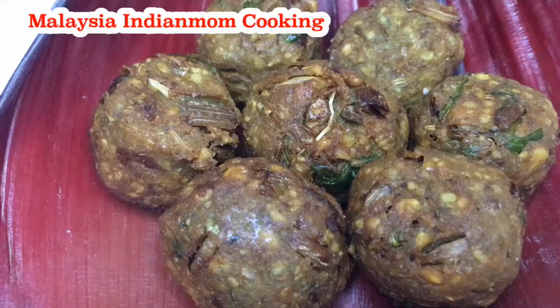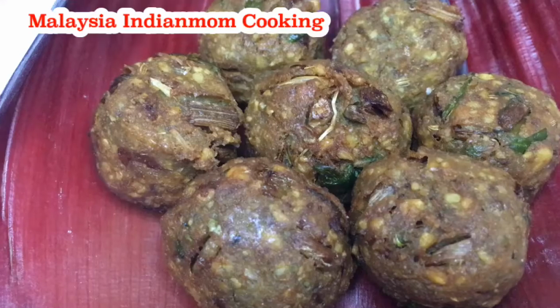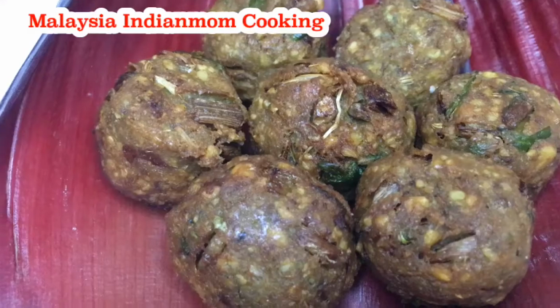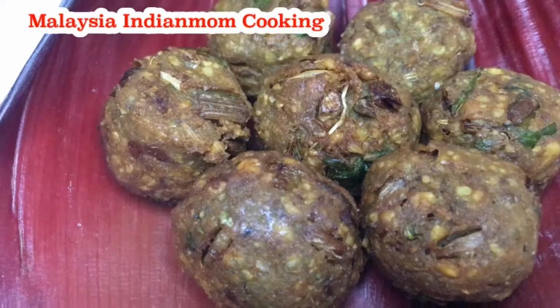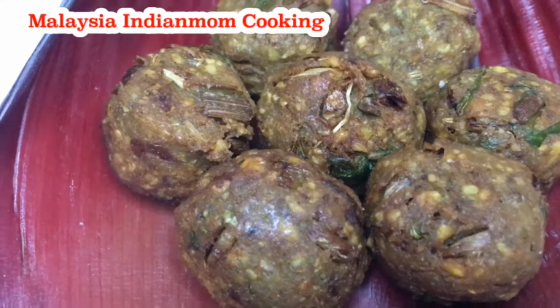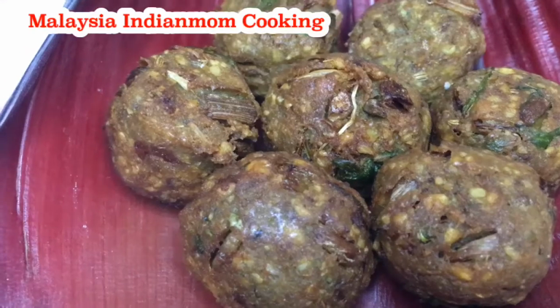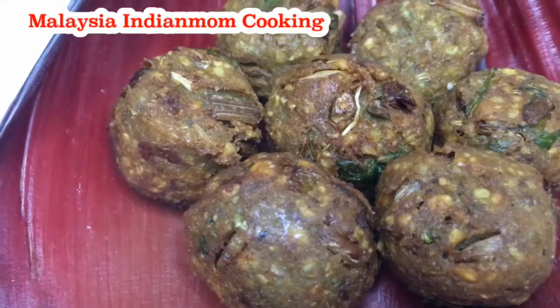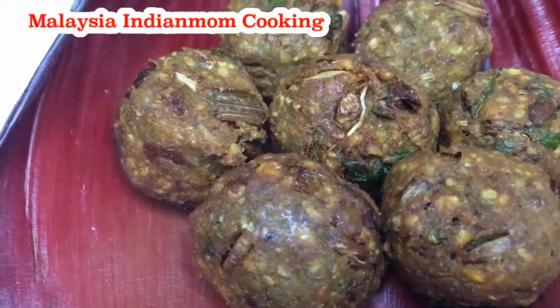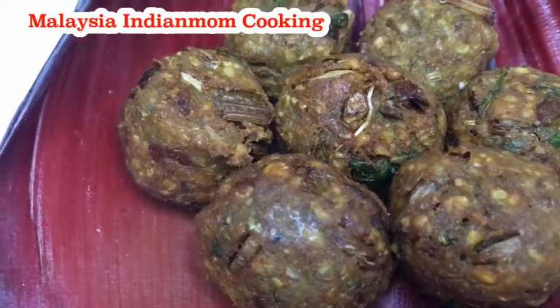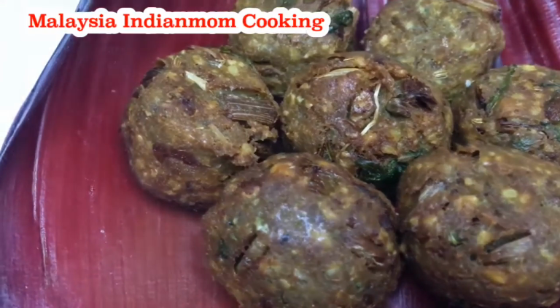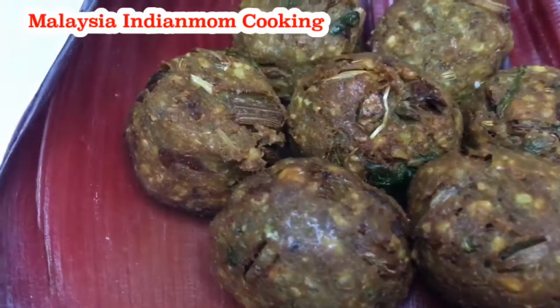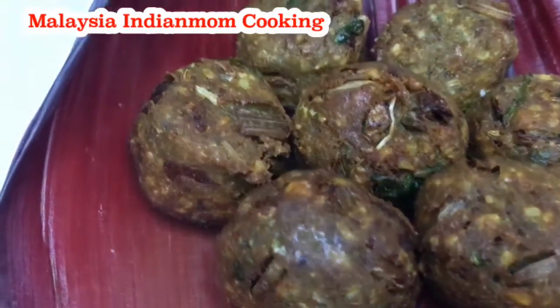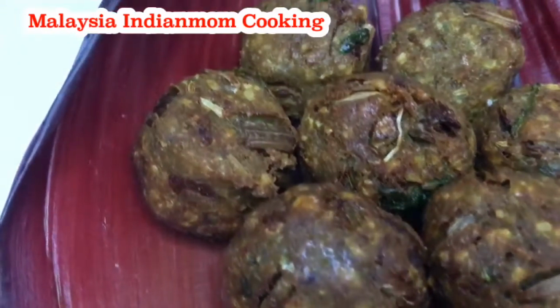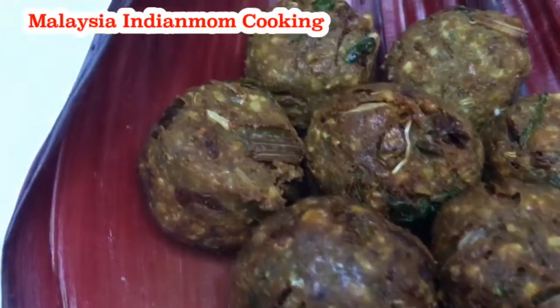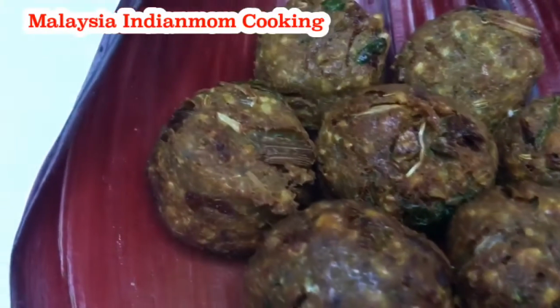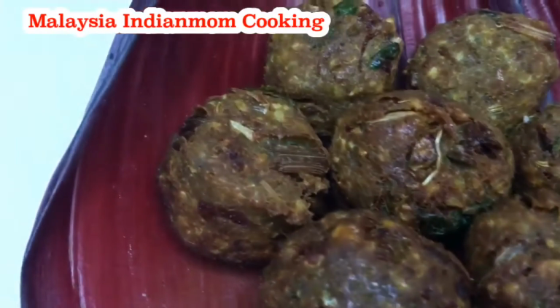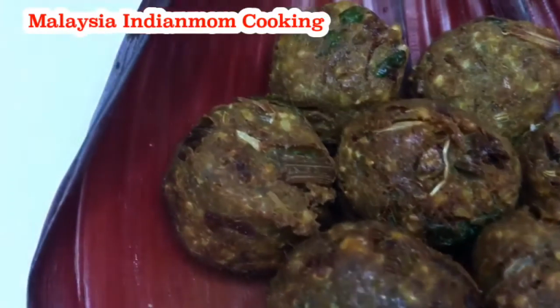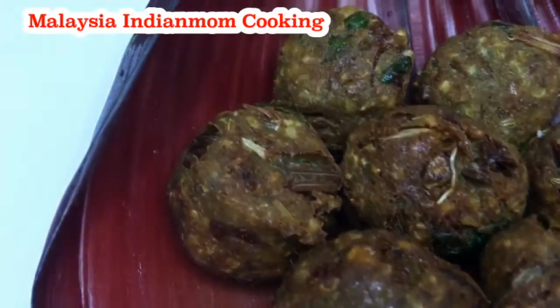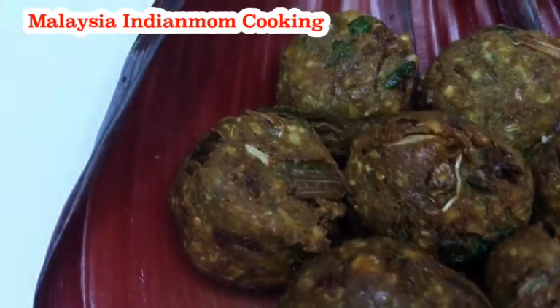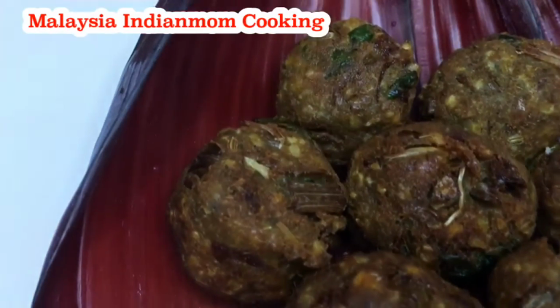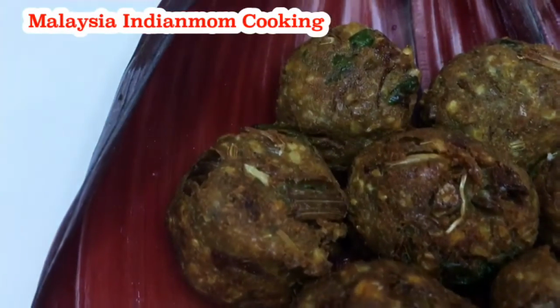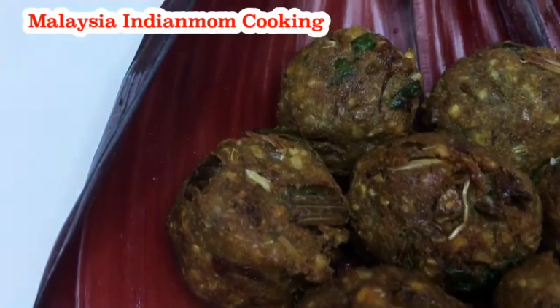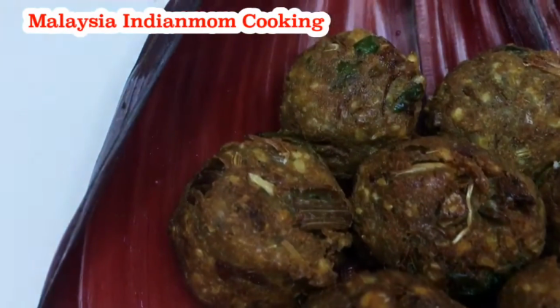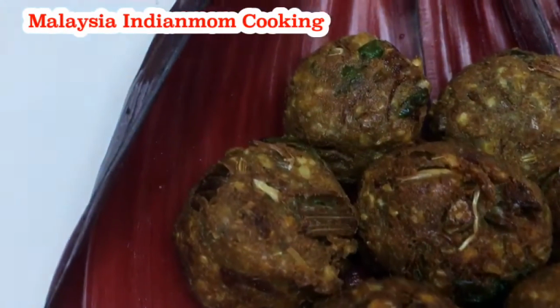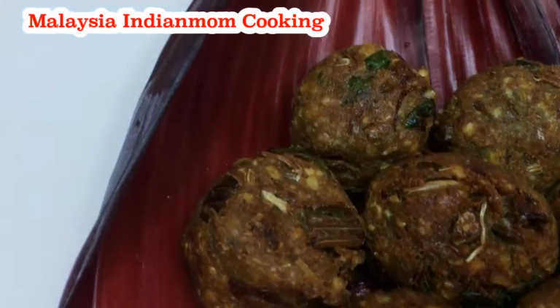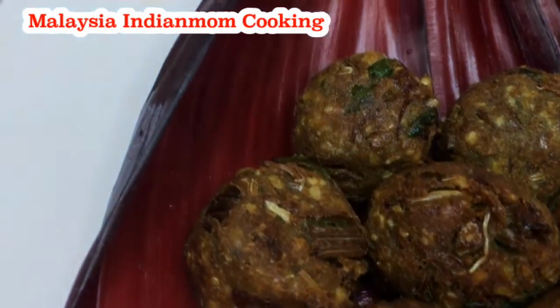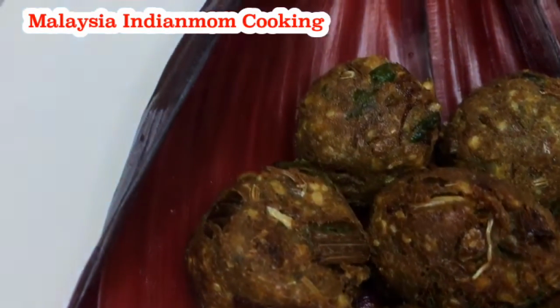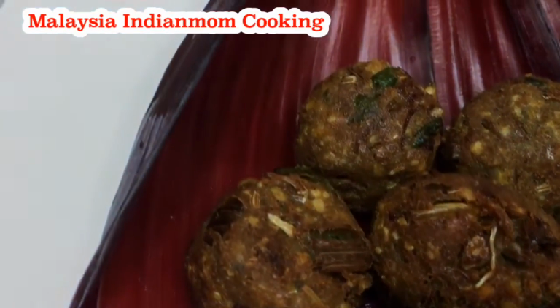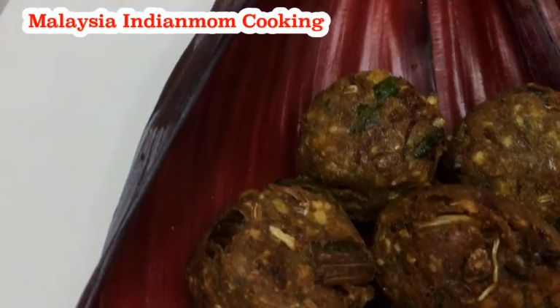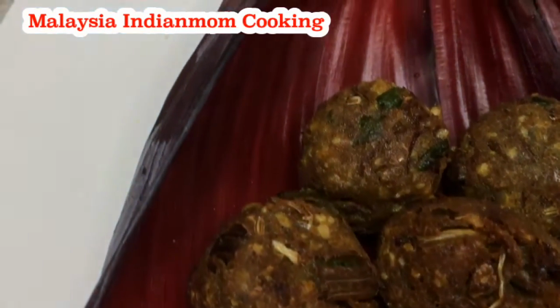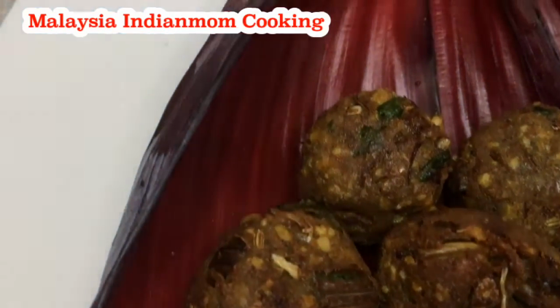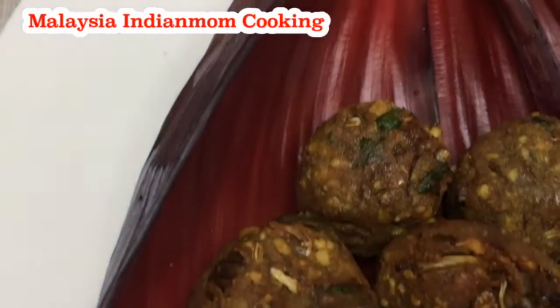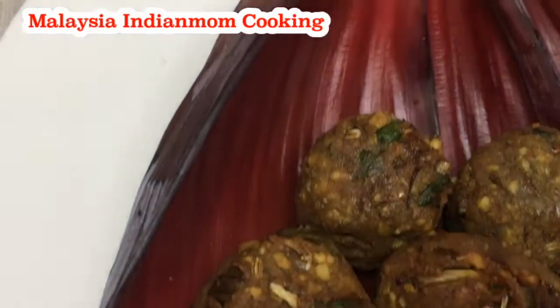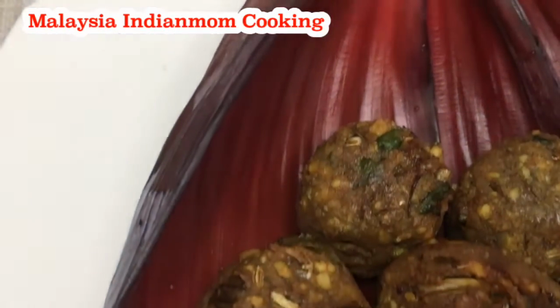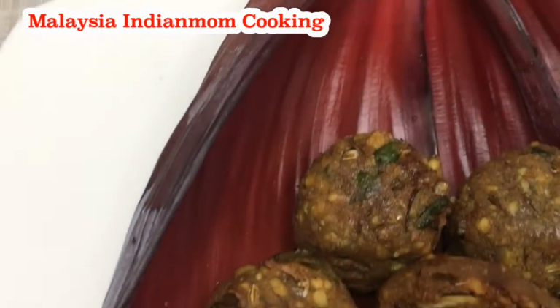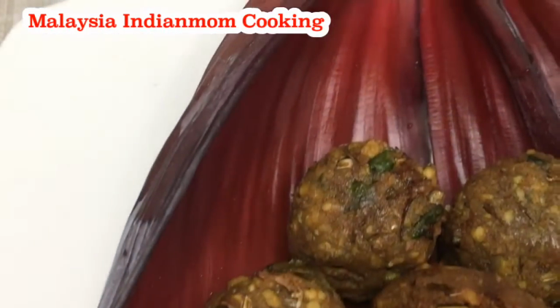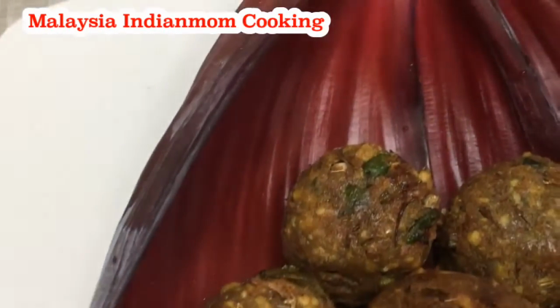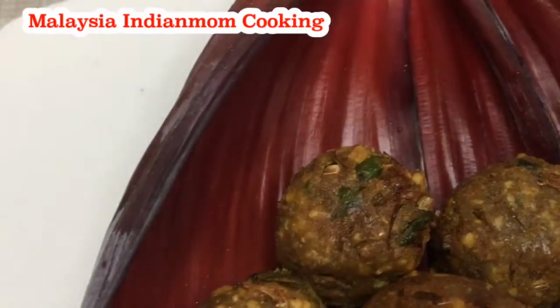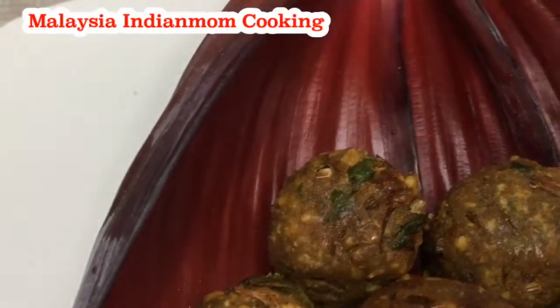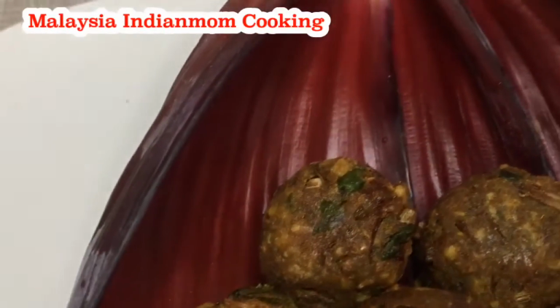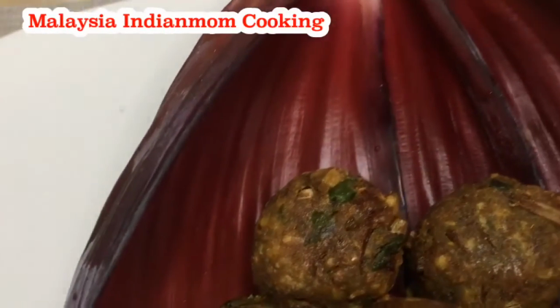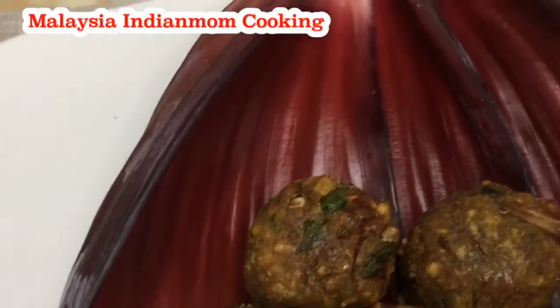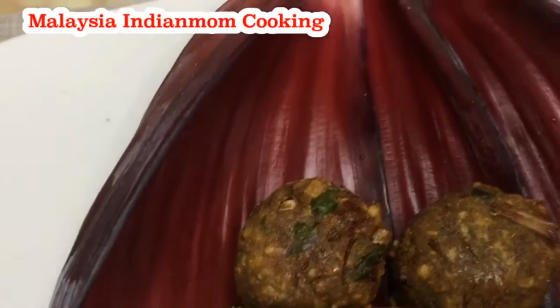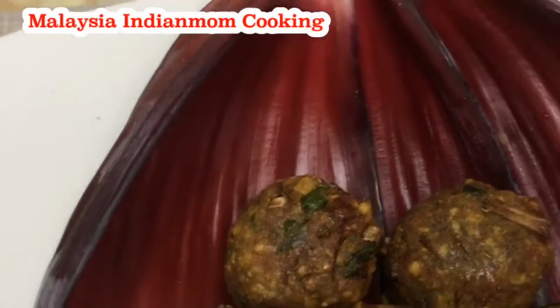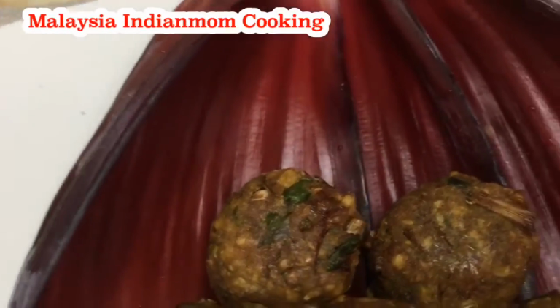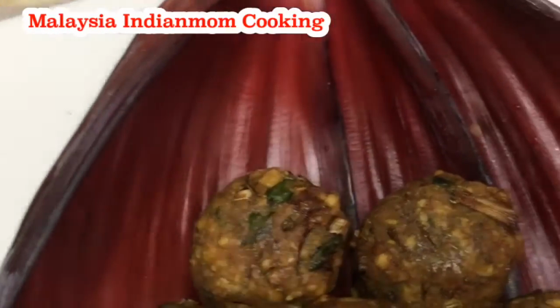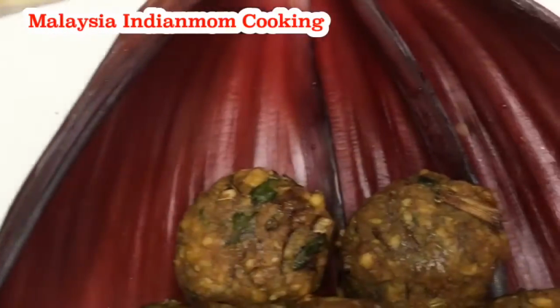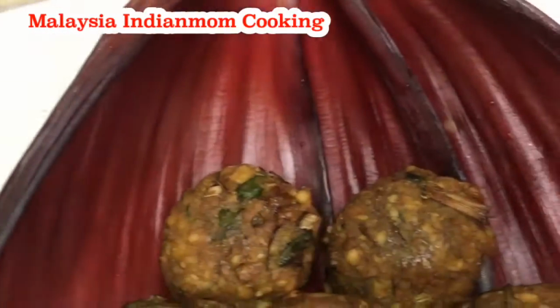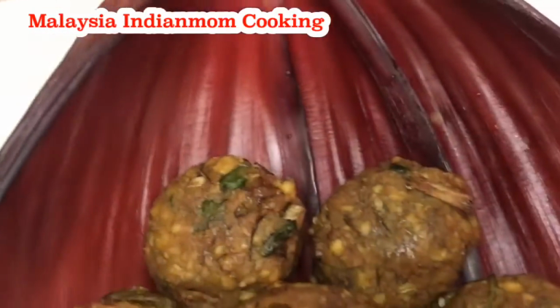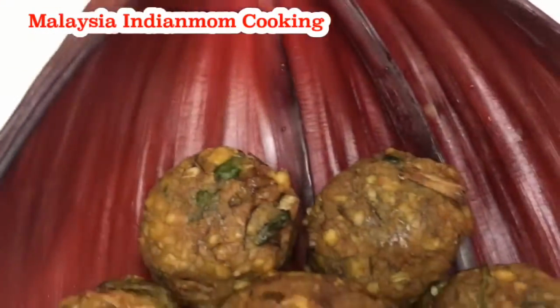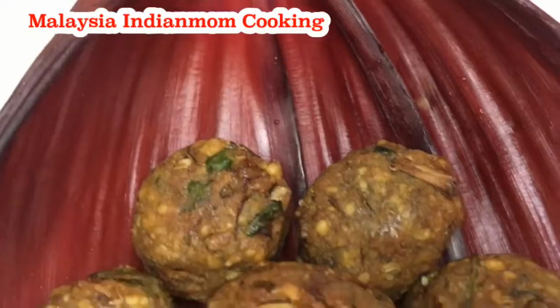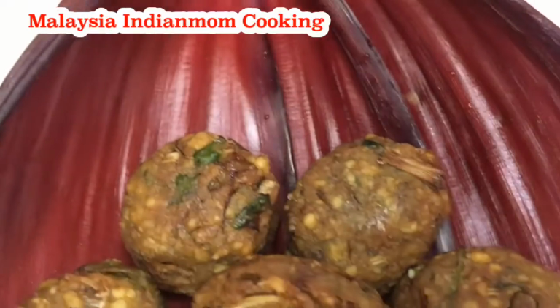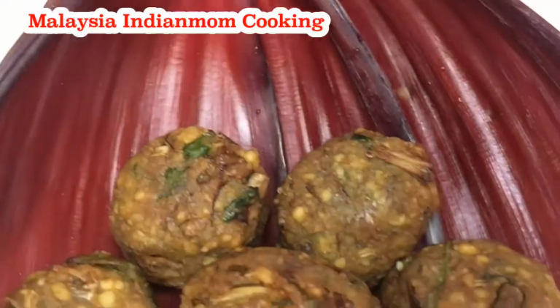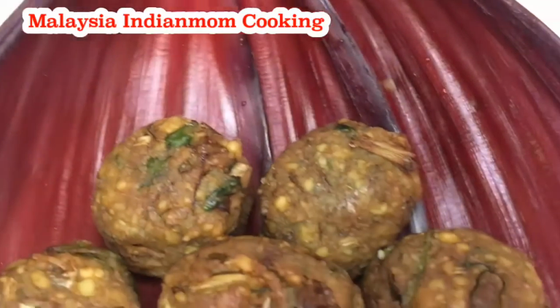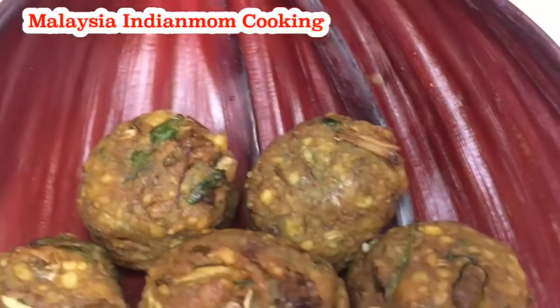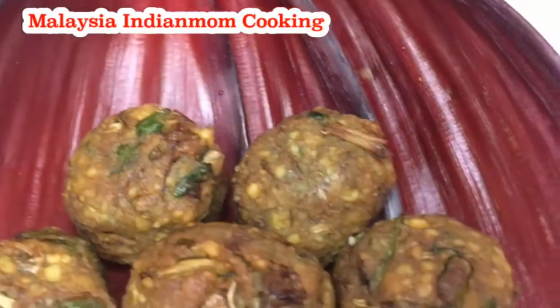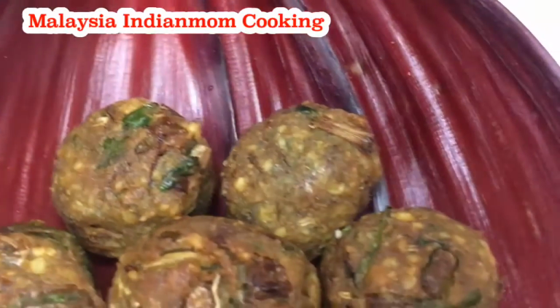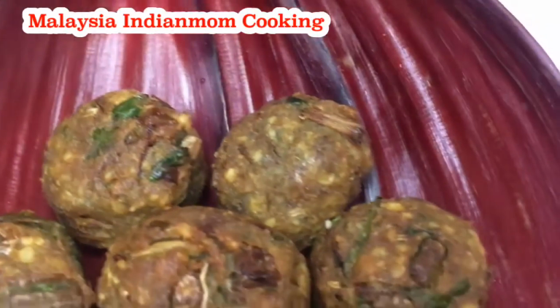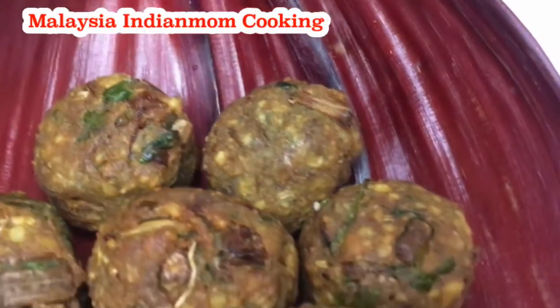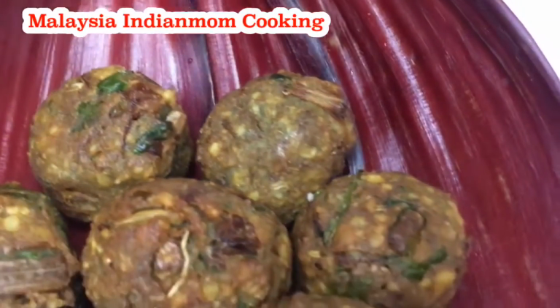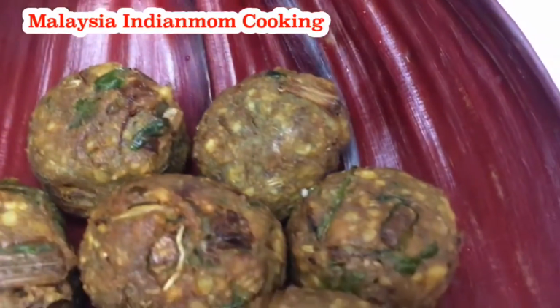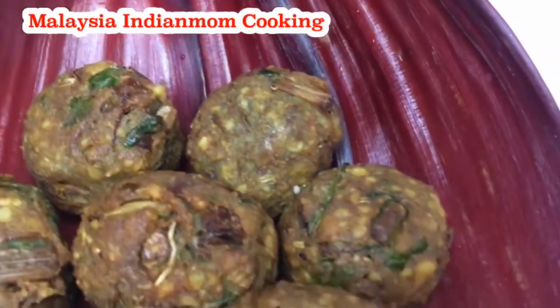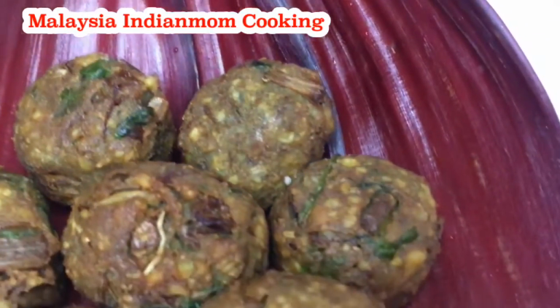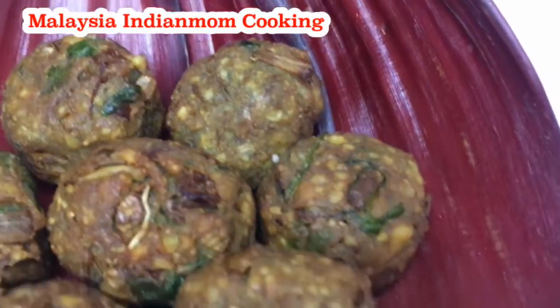Hi friends! Welcome to my channel. Today we are going to make a super hot water. So we will see how to do this.